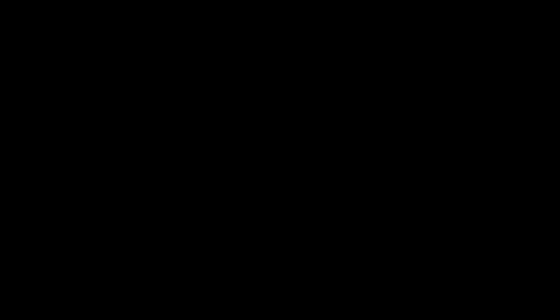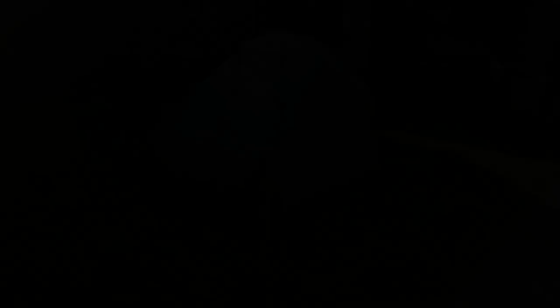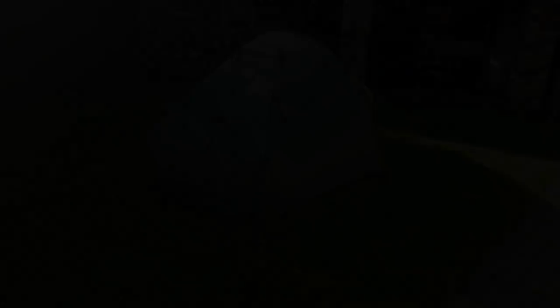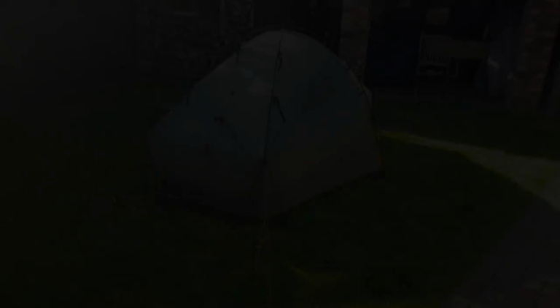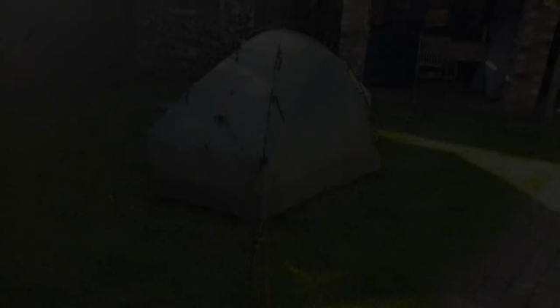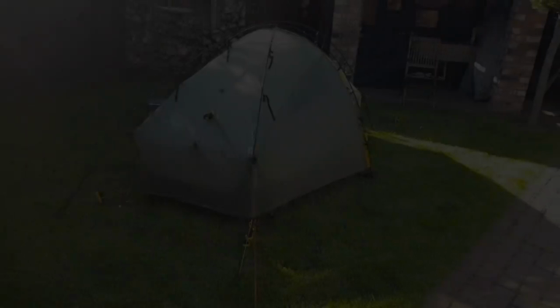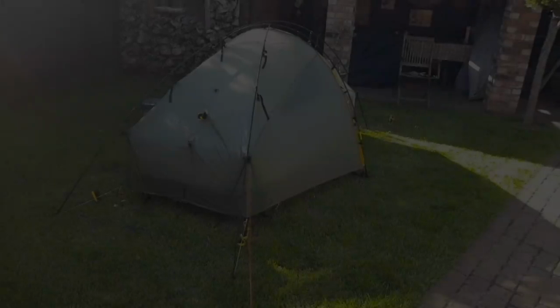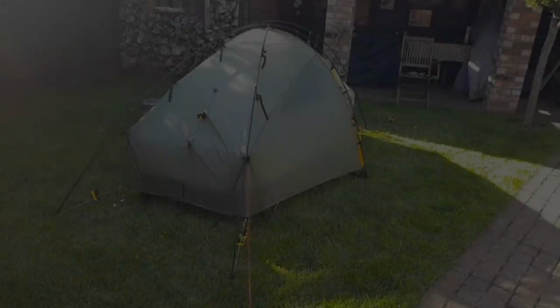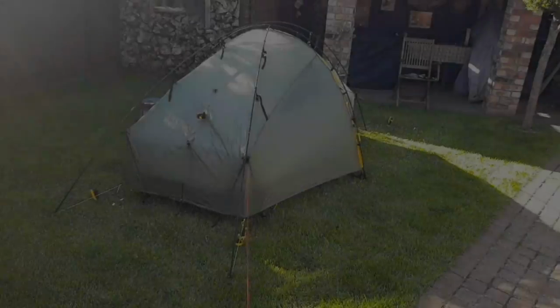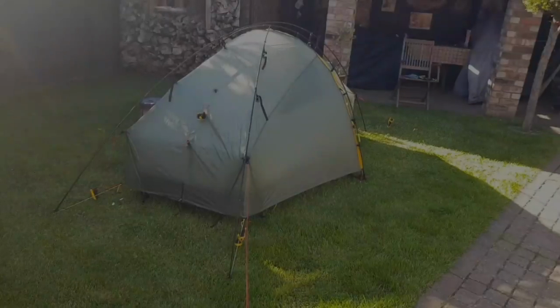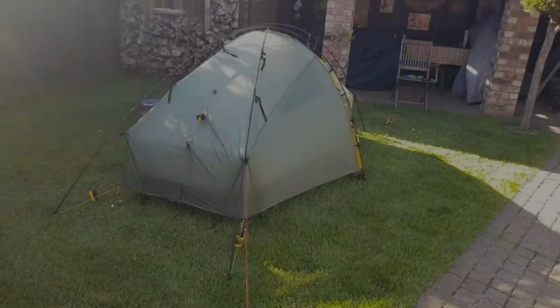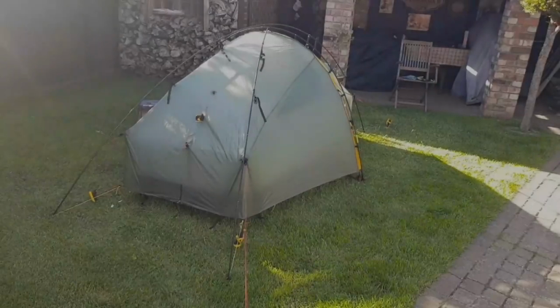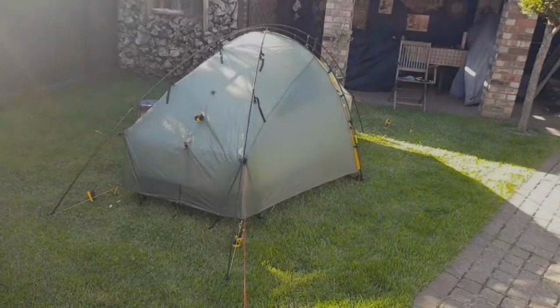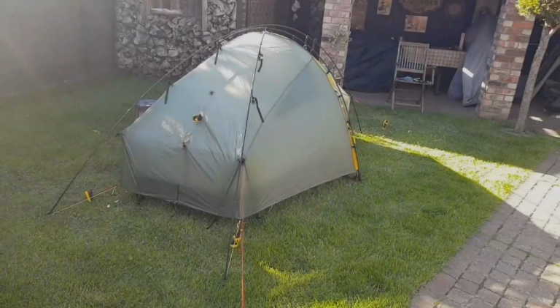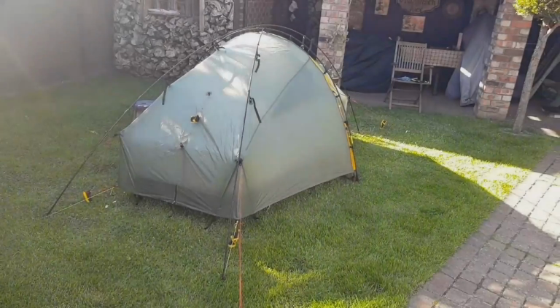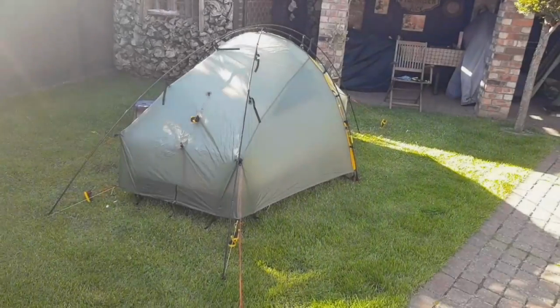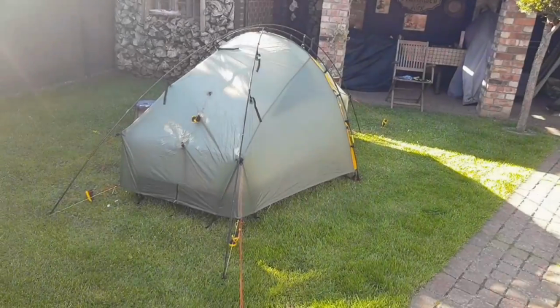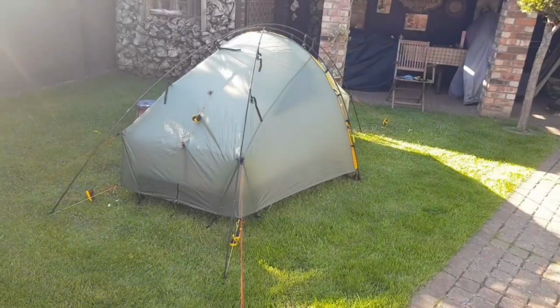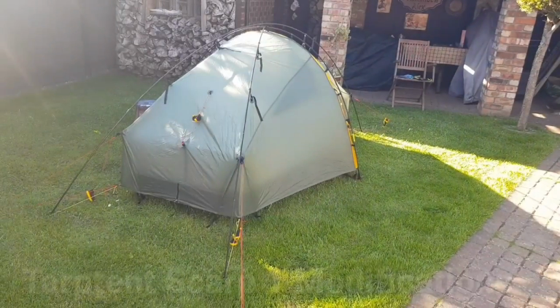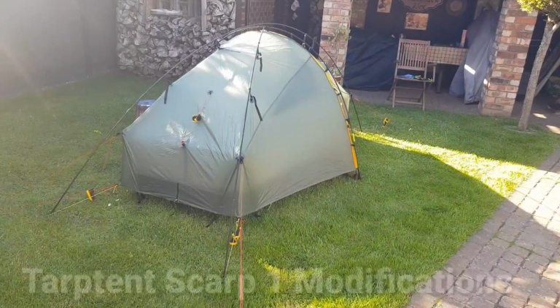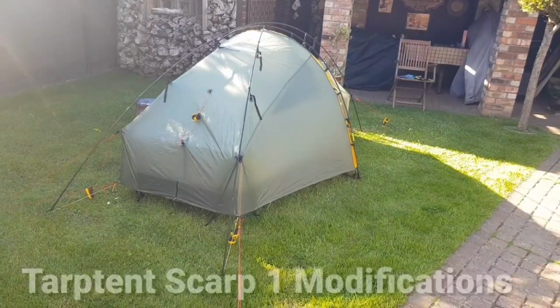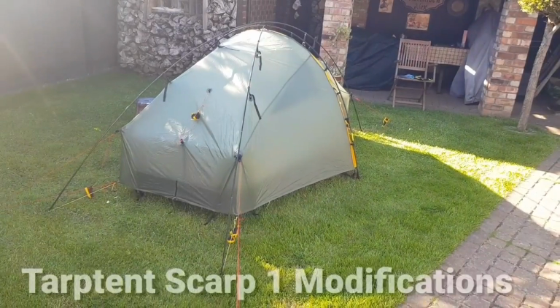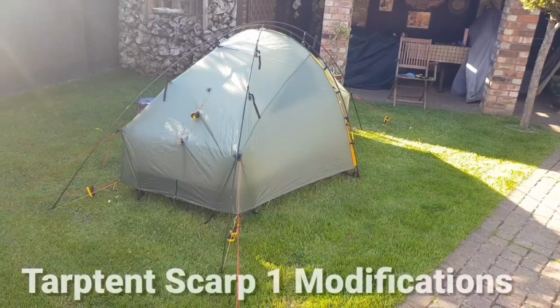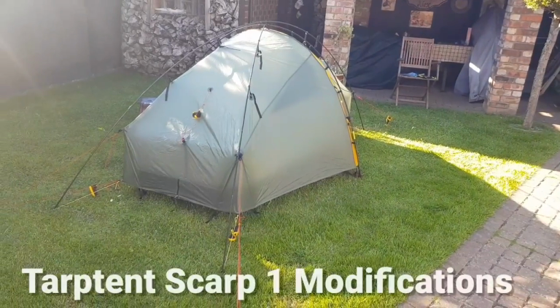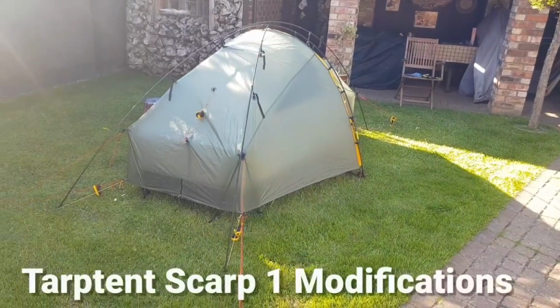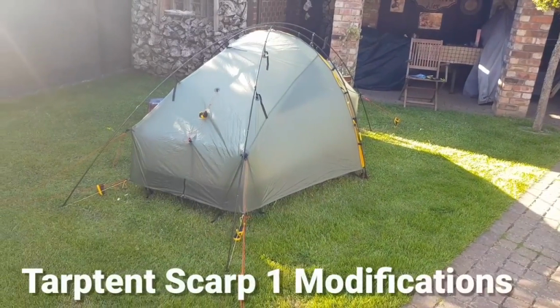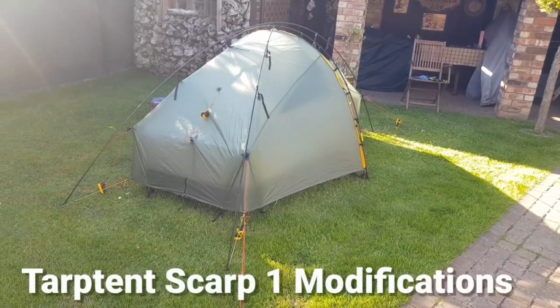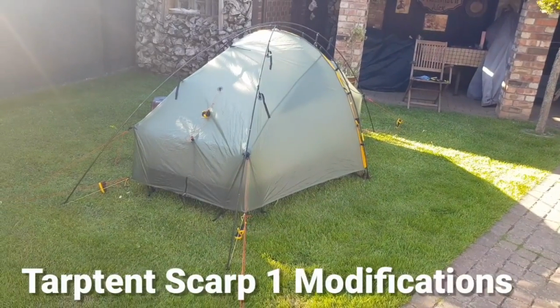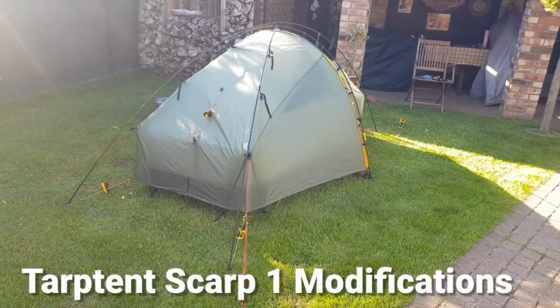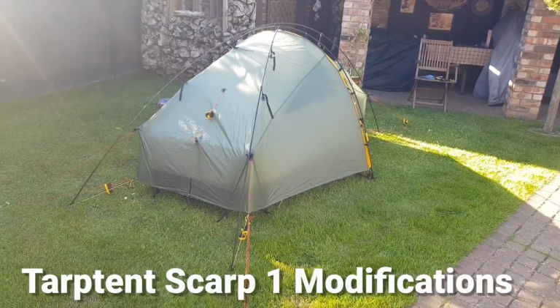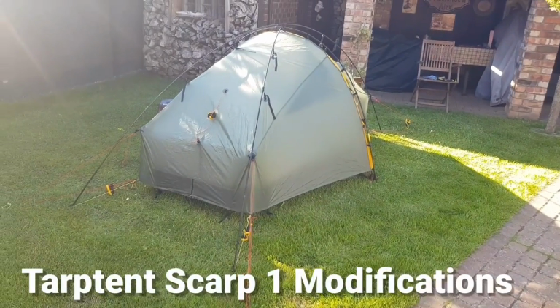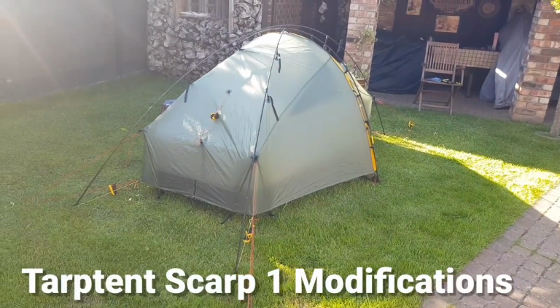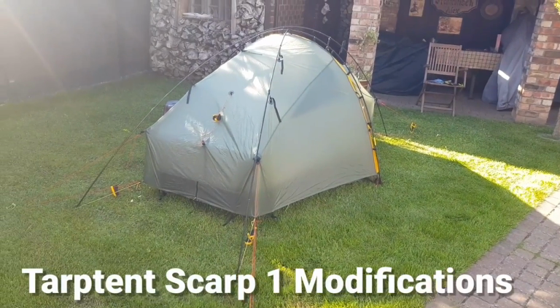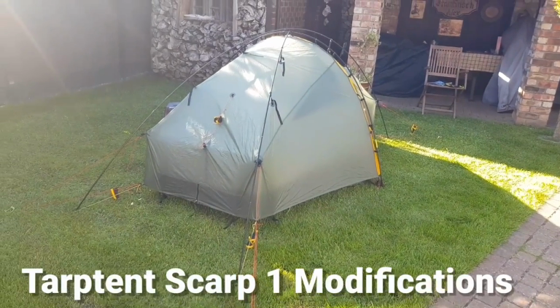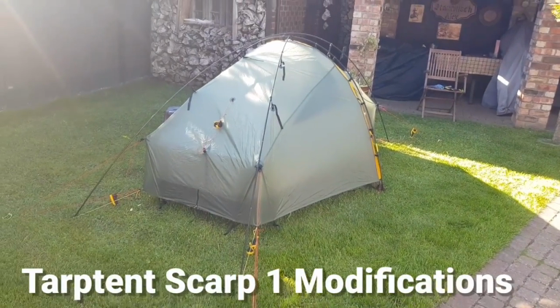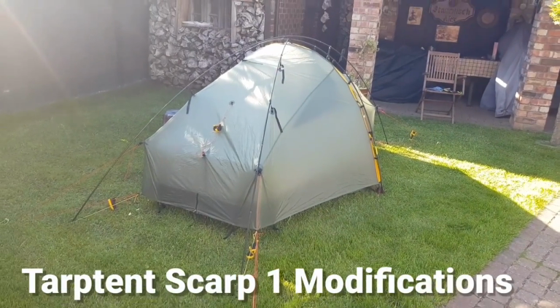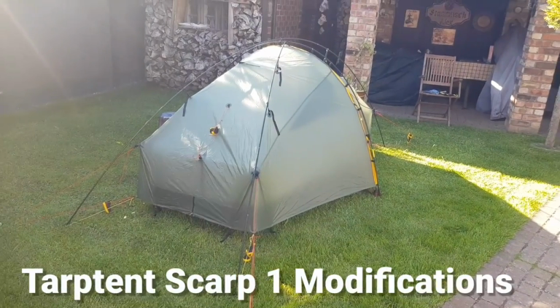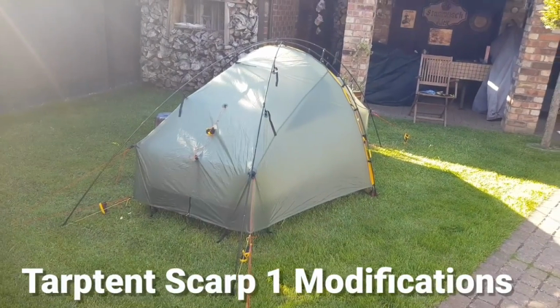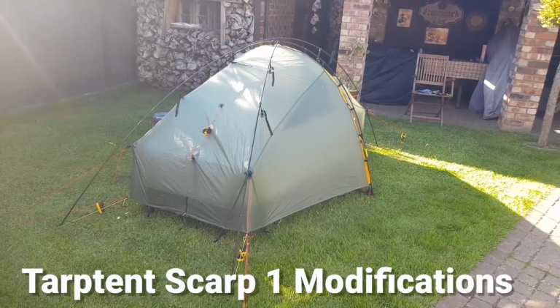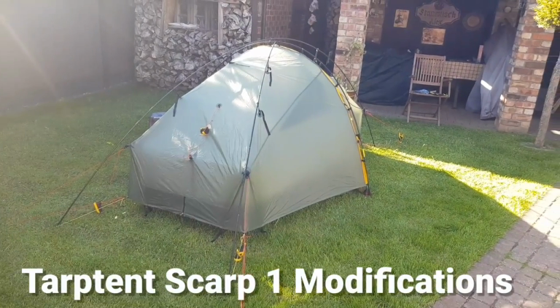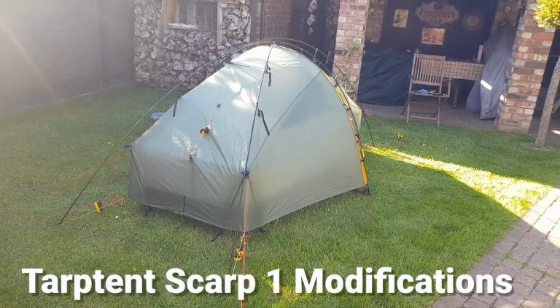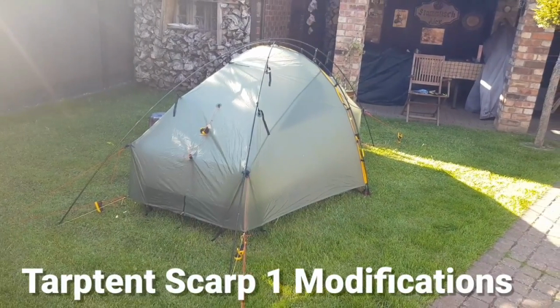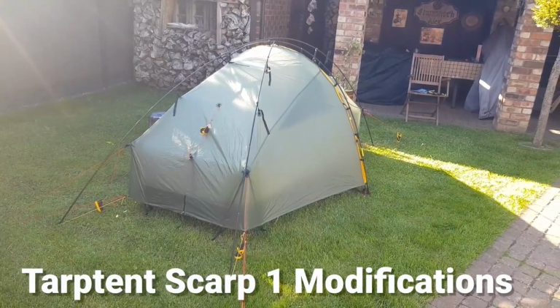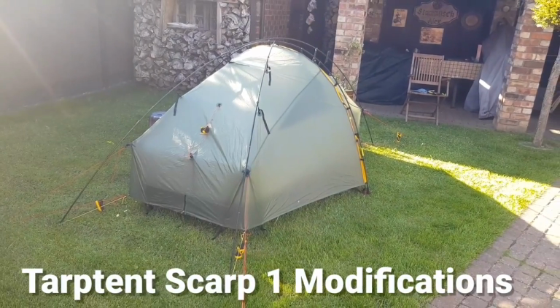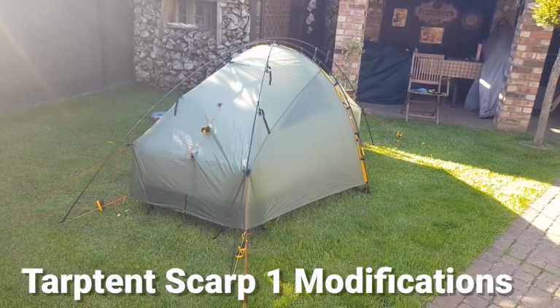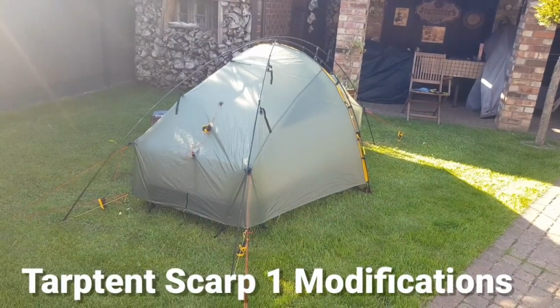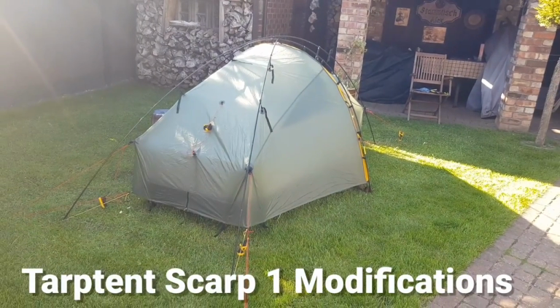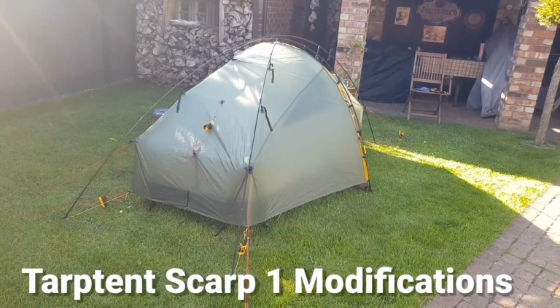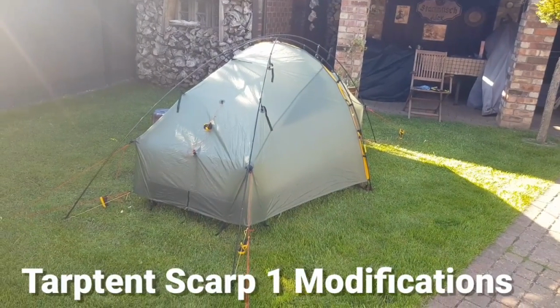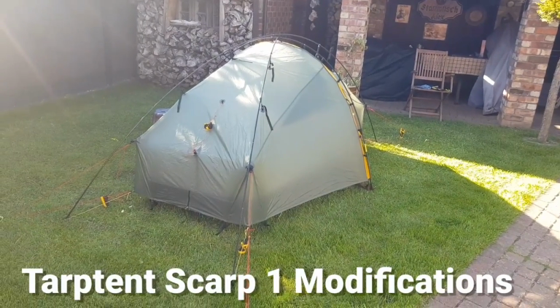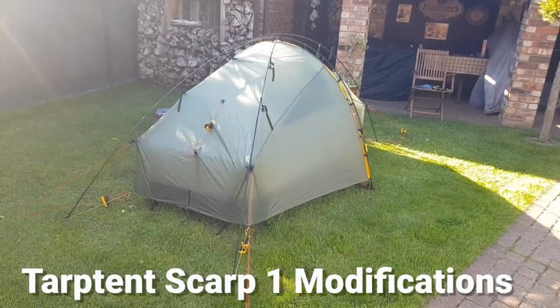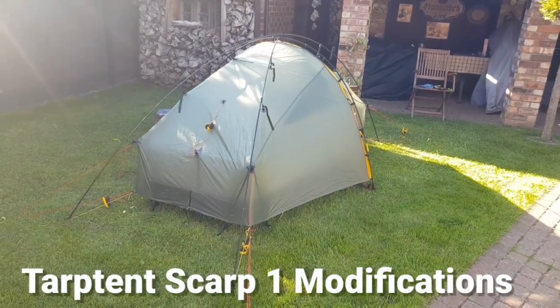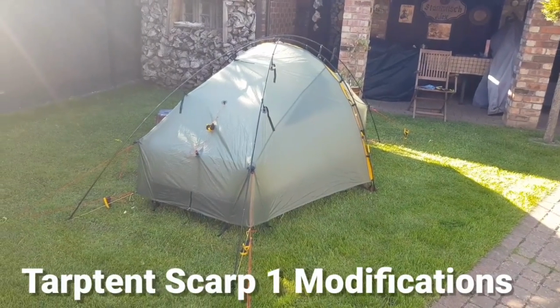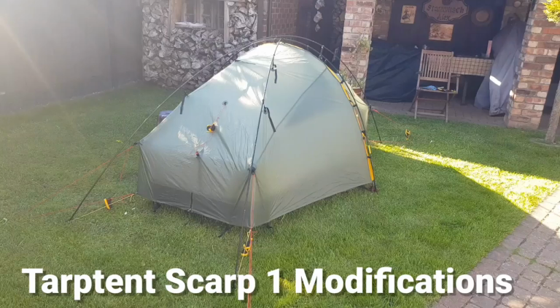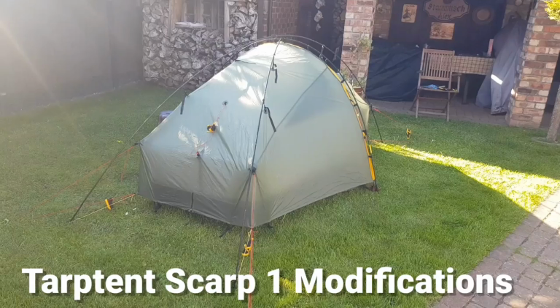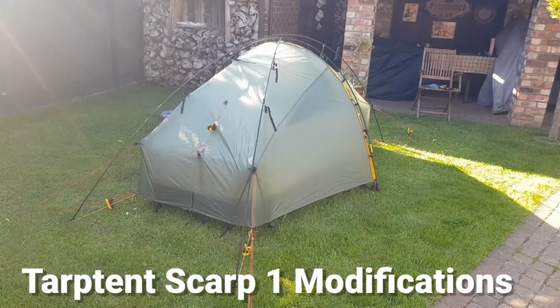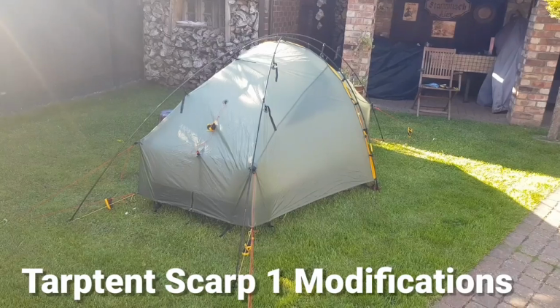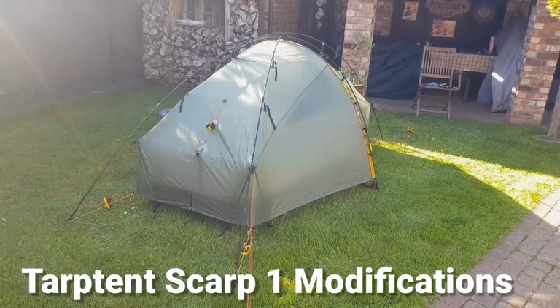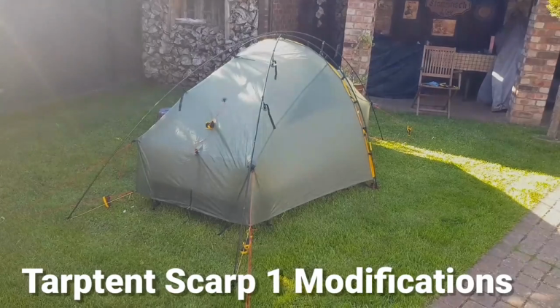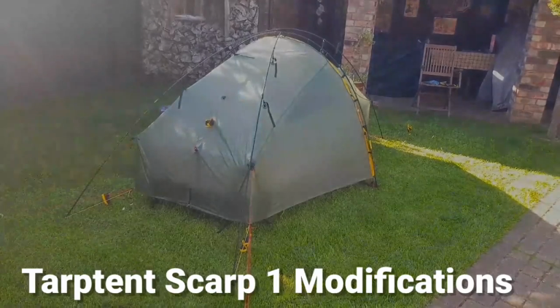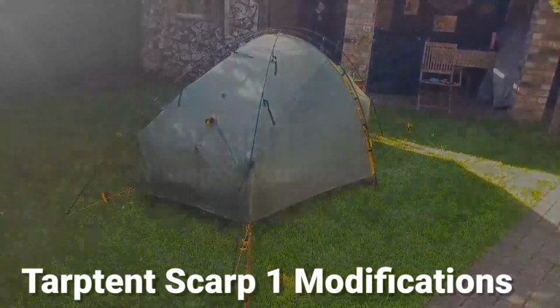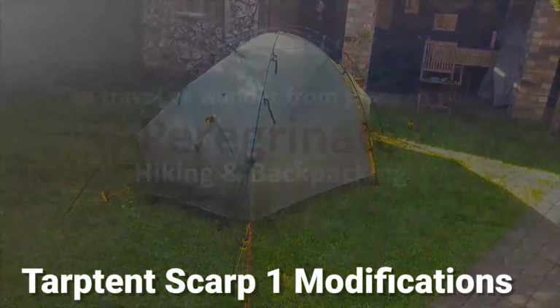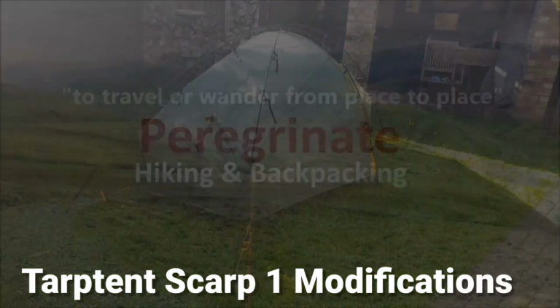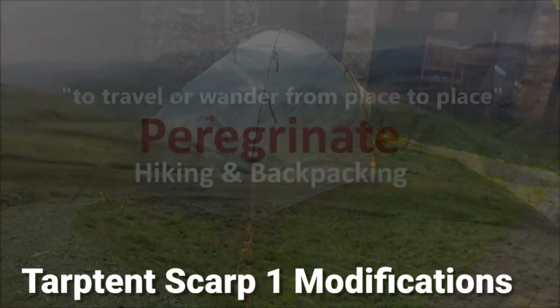Let's look at the modifications on the top tent. Let's go up one.